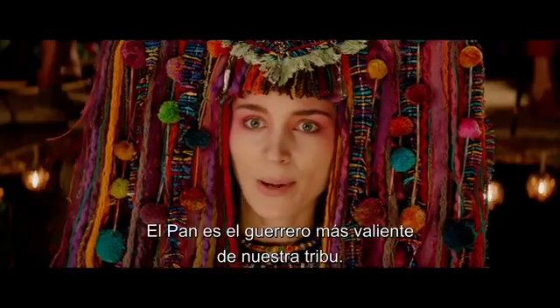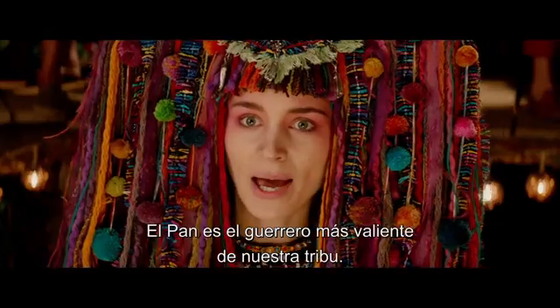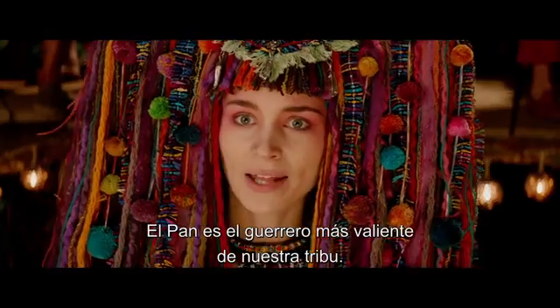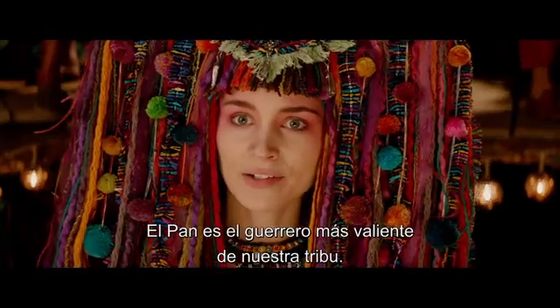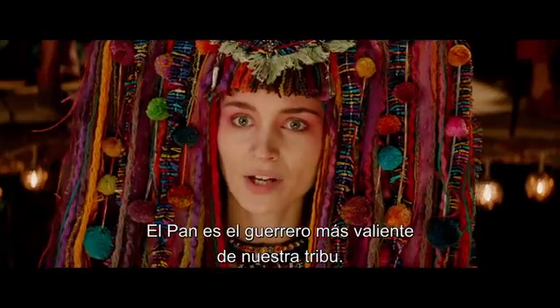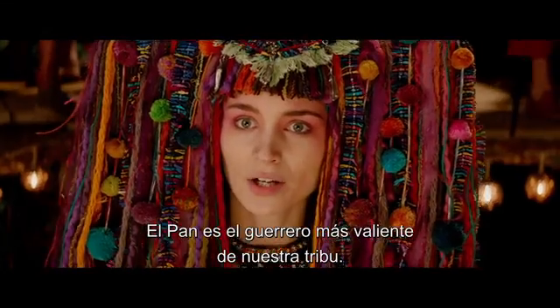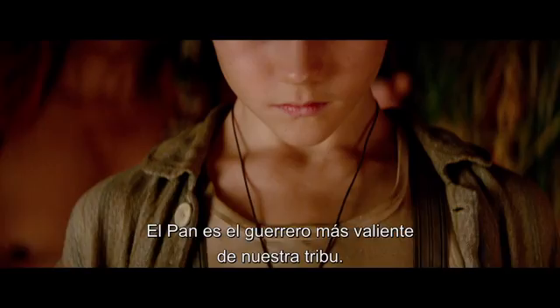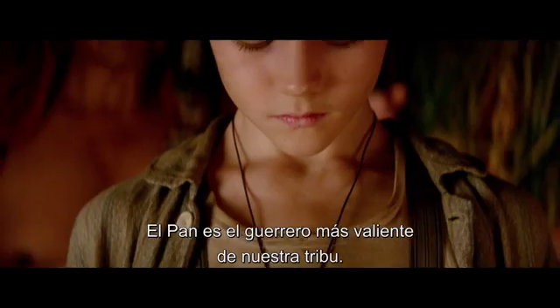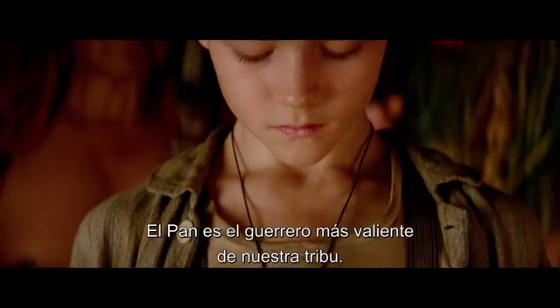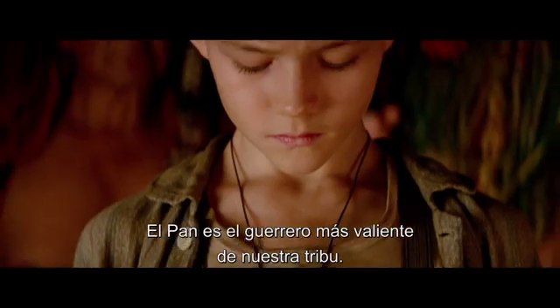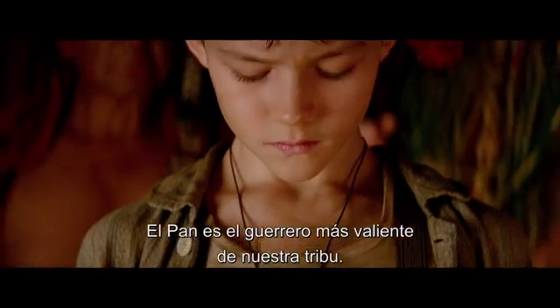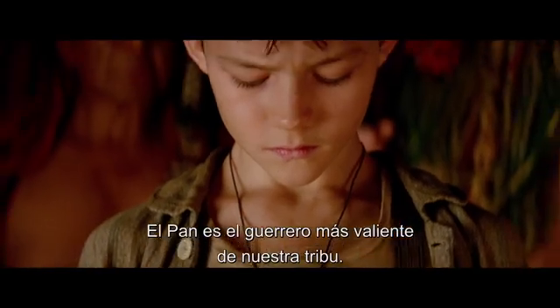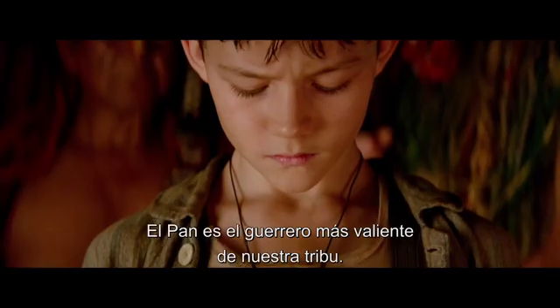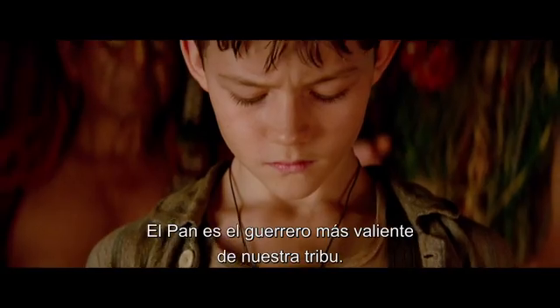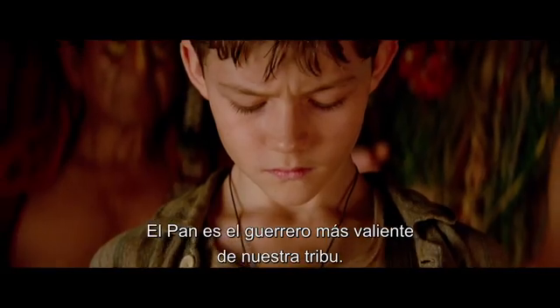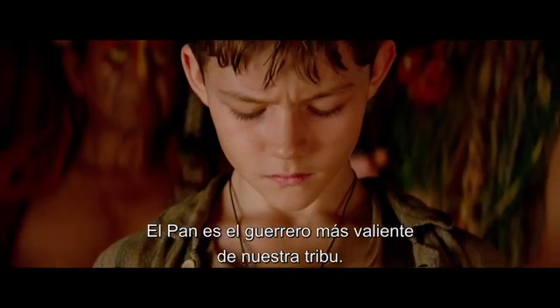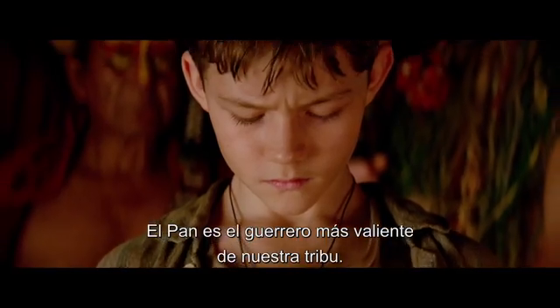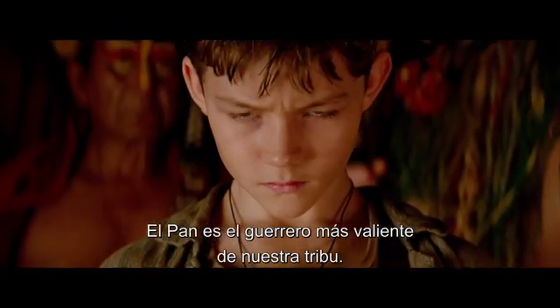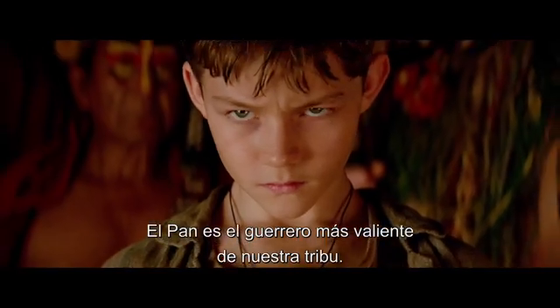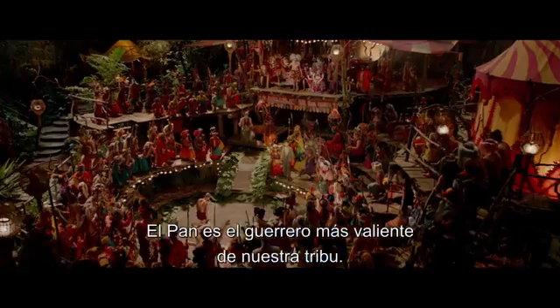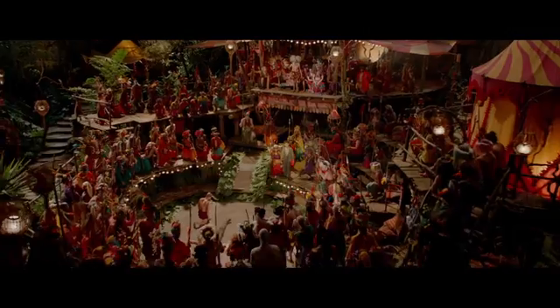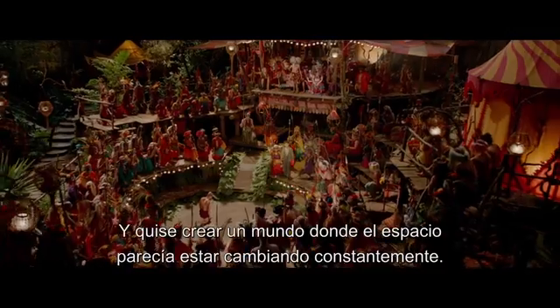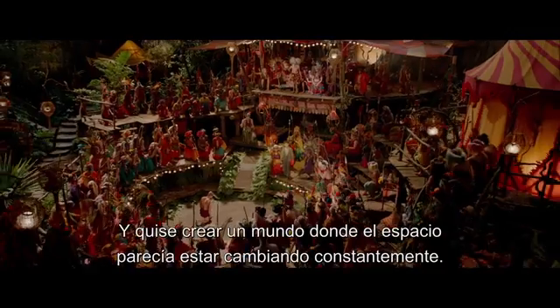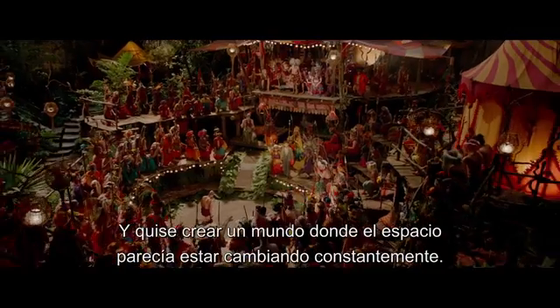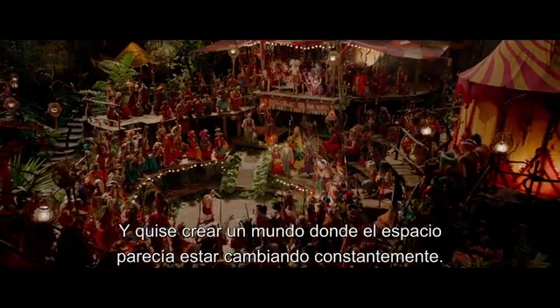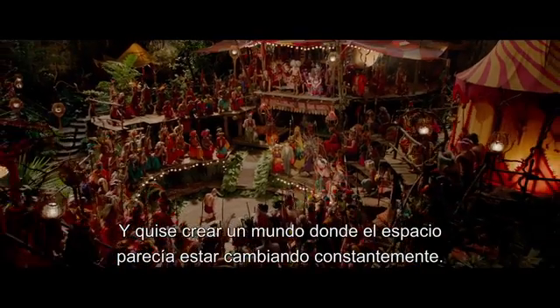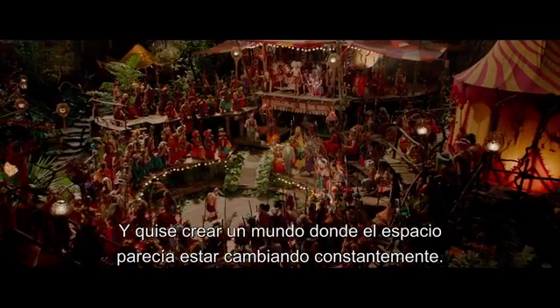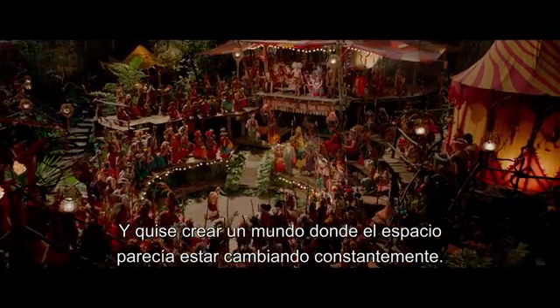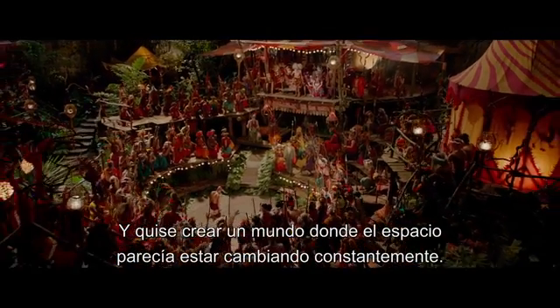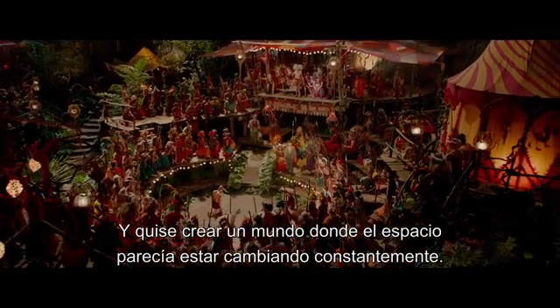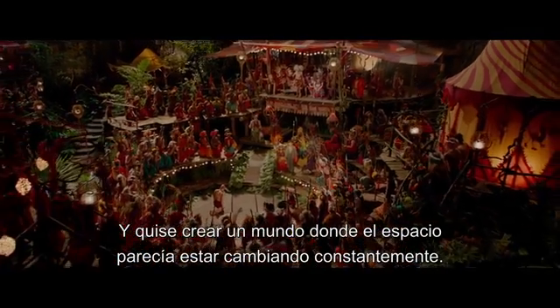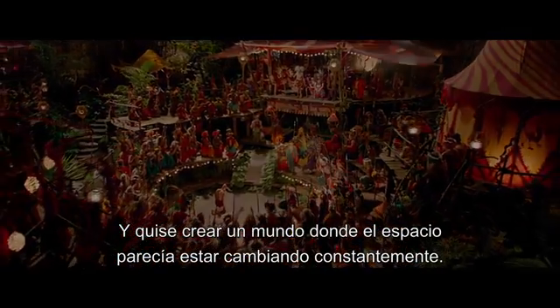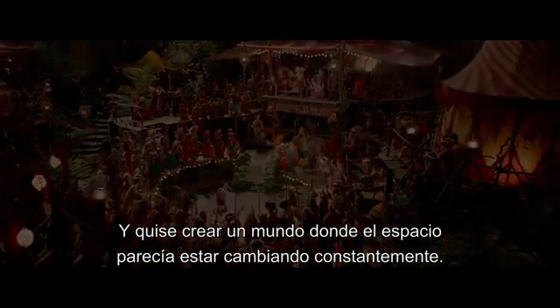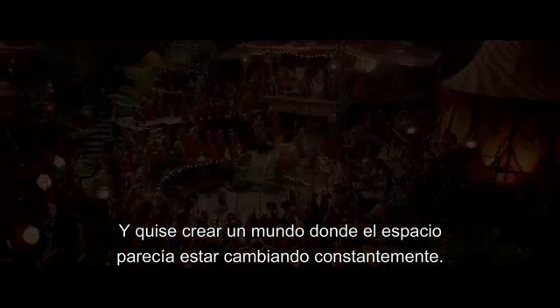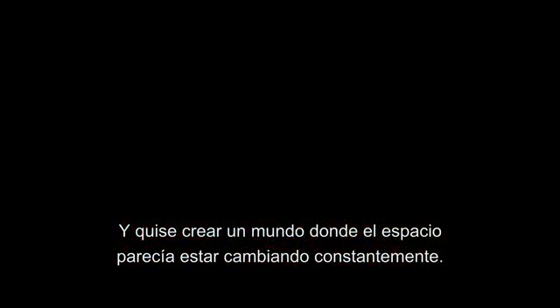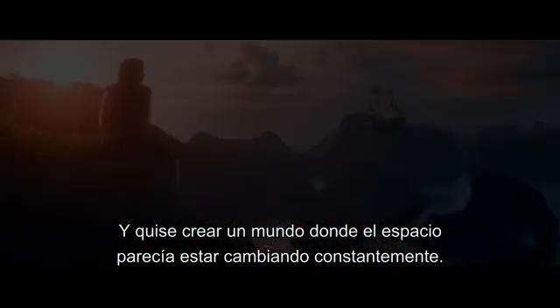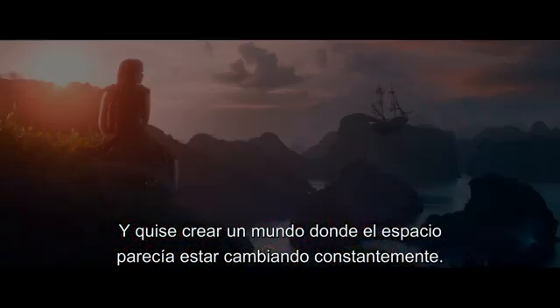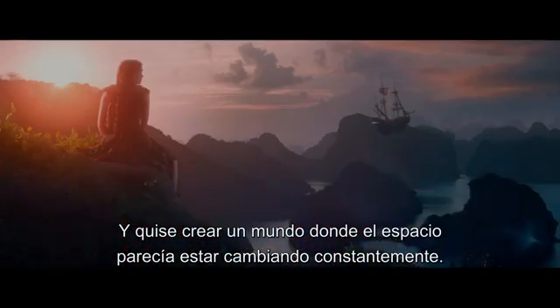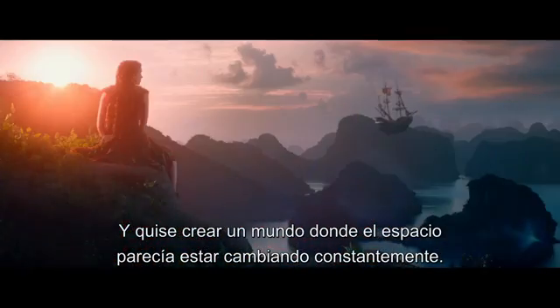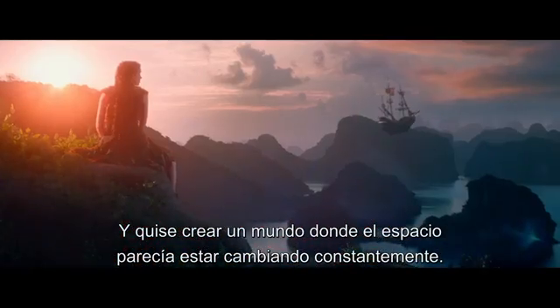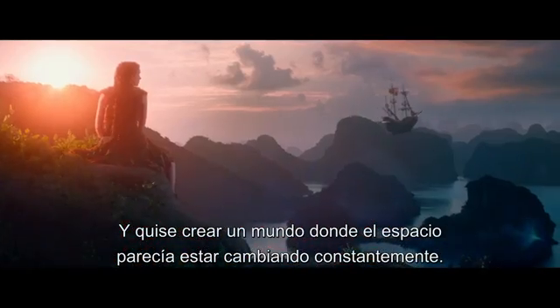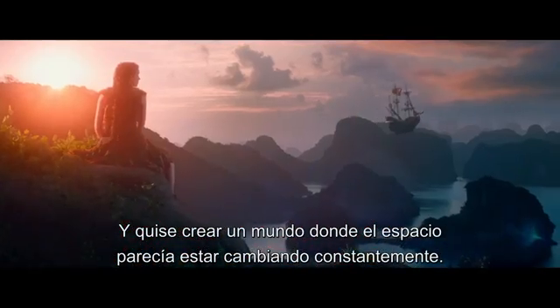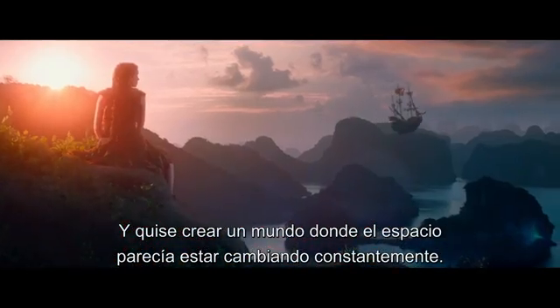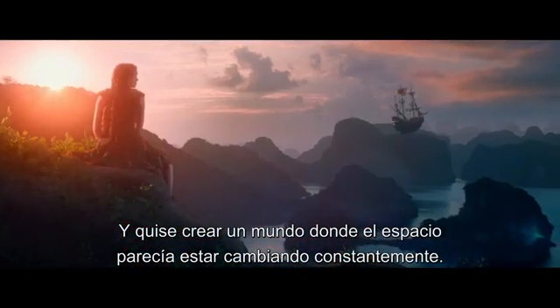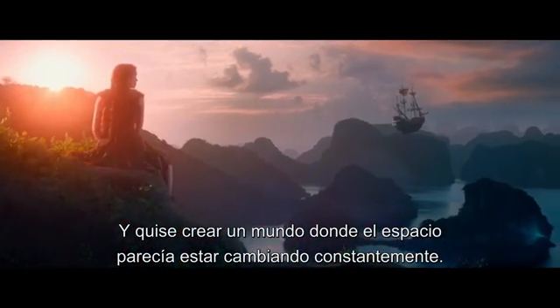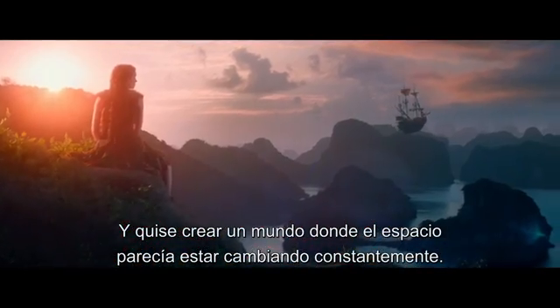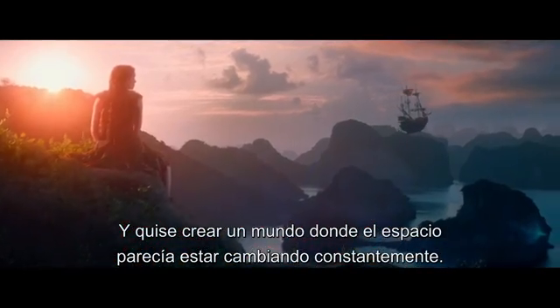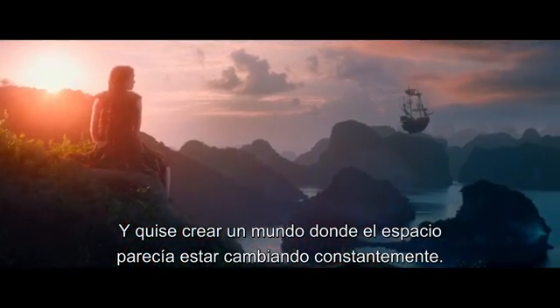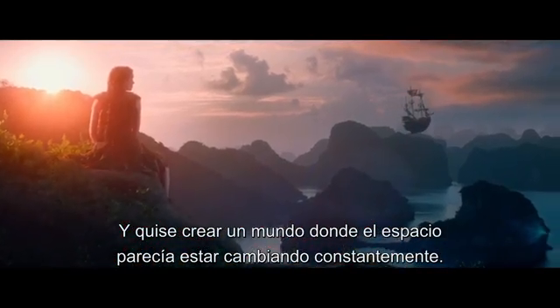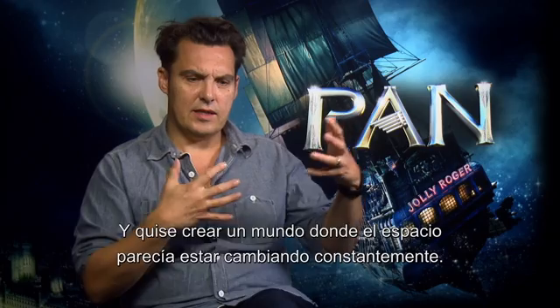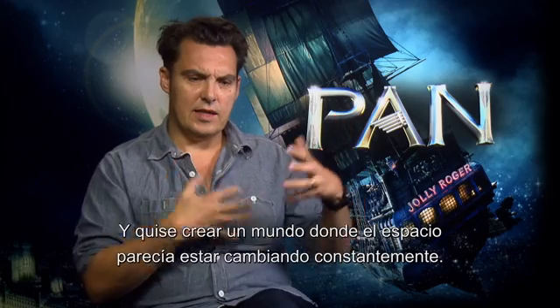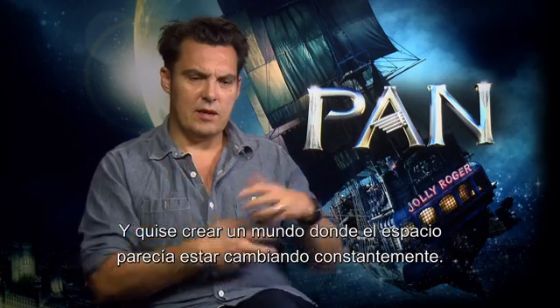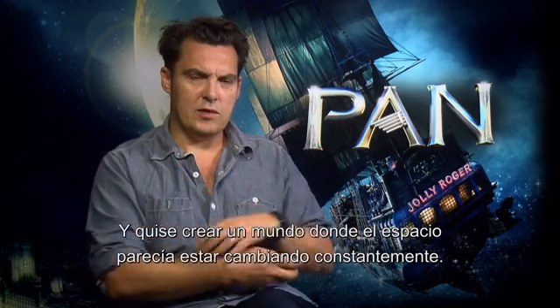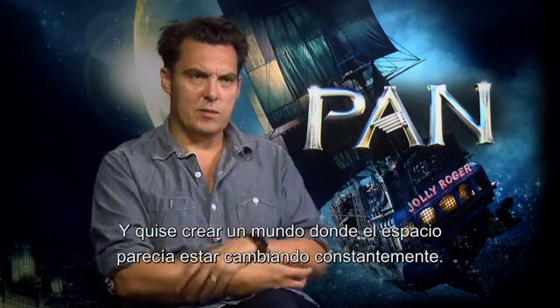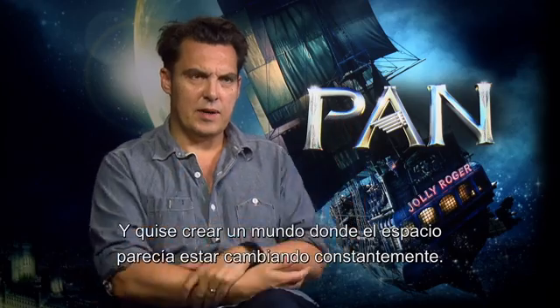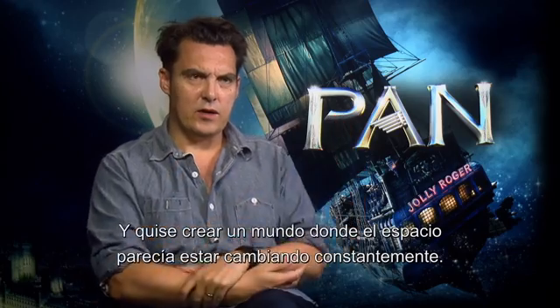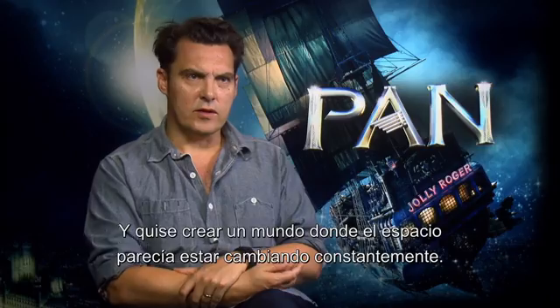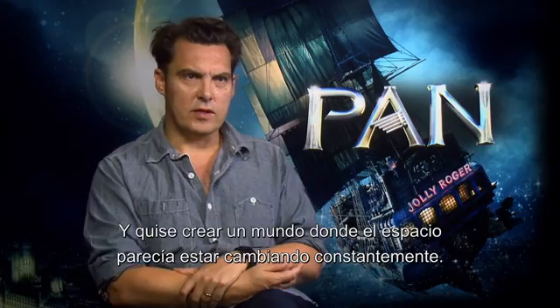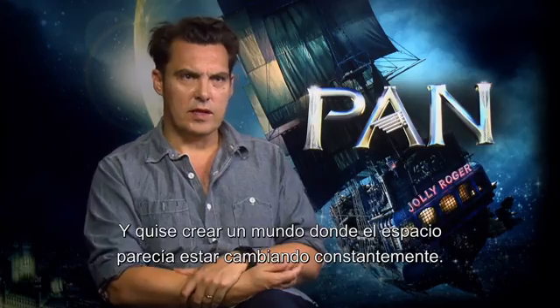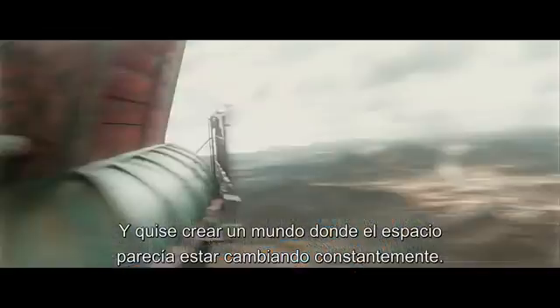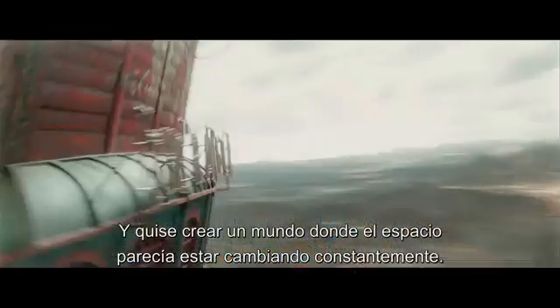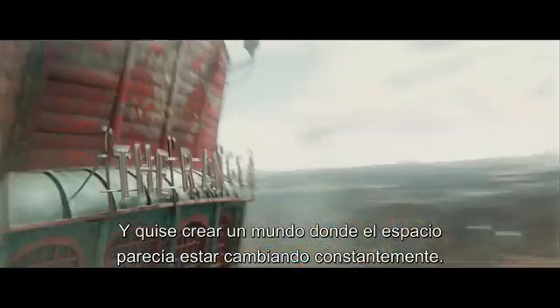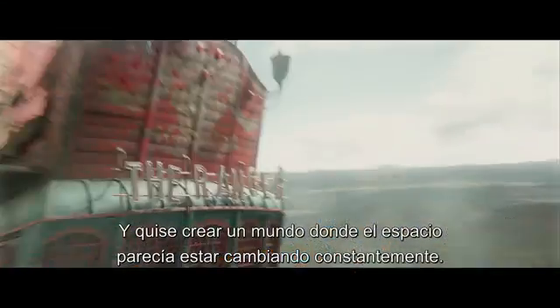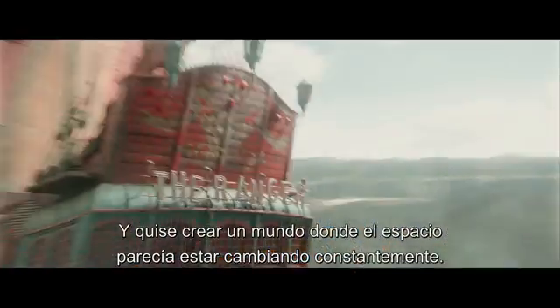The Pan is our tribe's bravest warrior. And I wanted to create a world where space seemed to be constantly shifting.